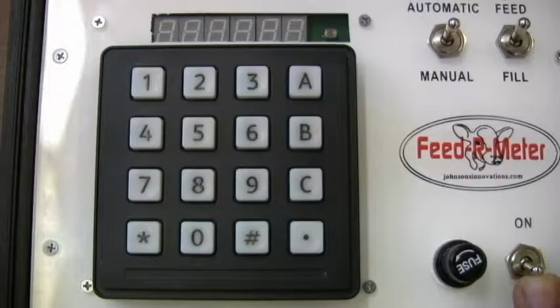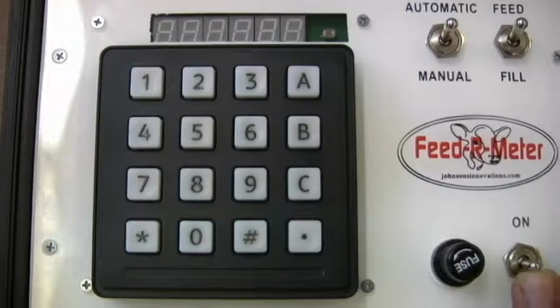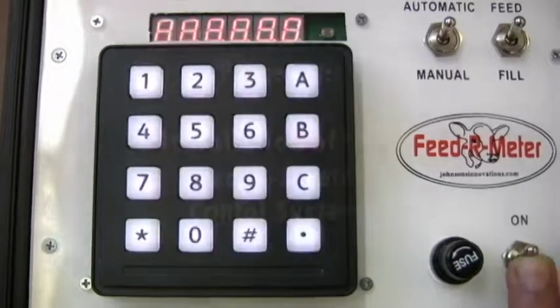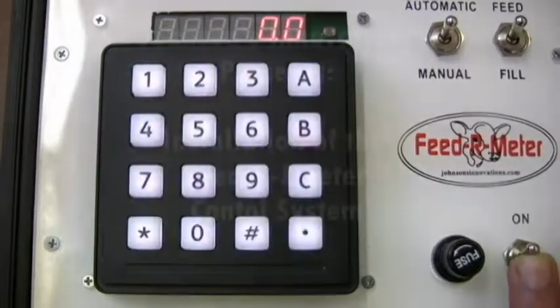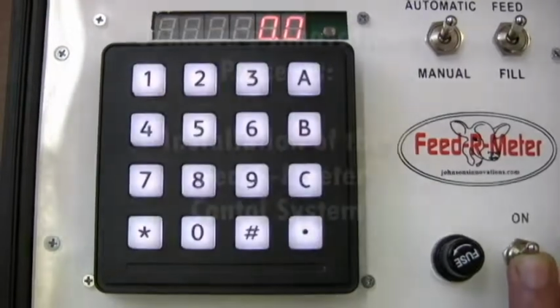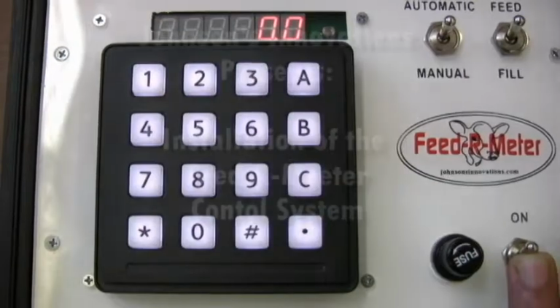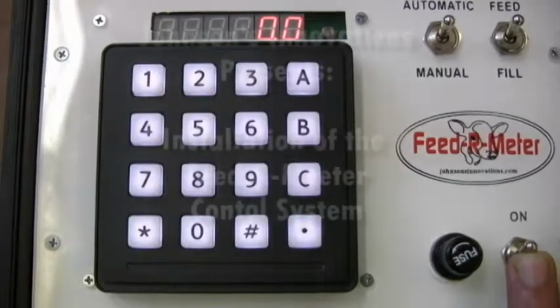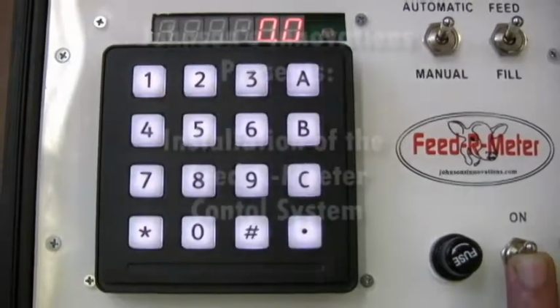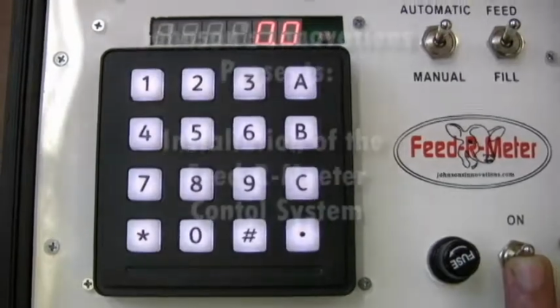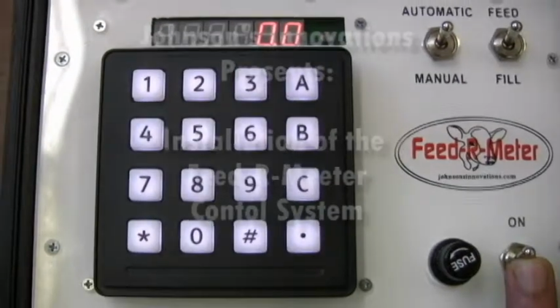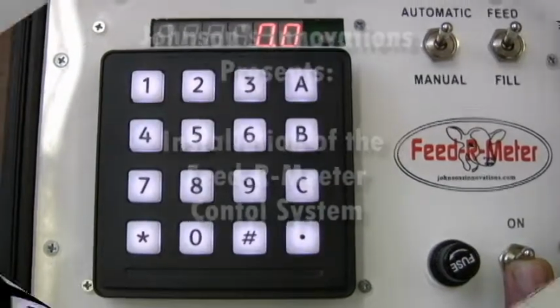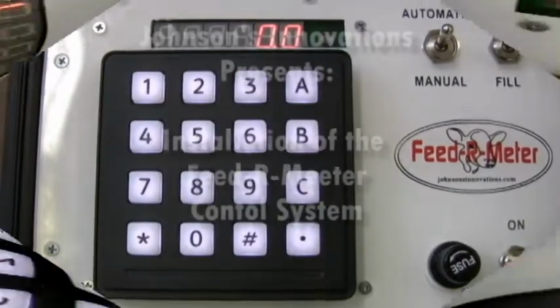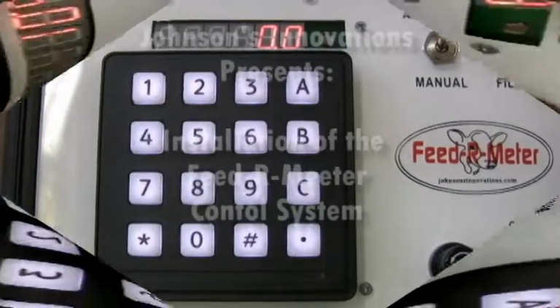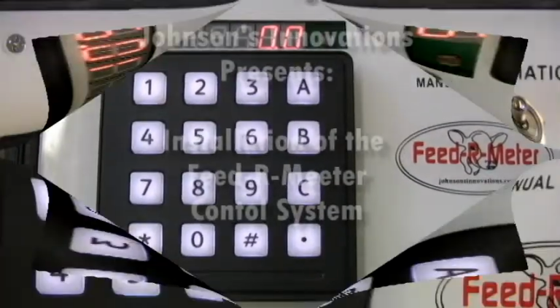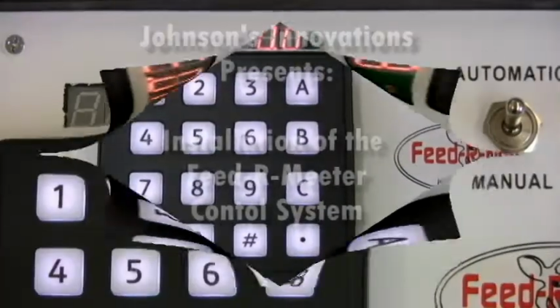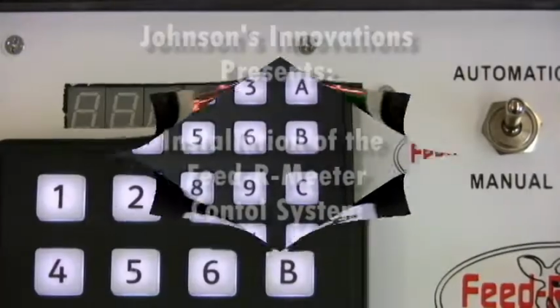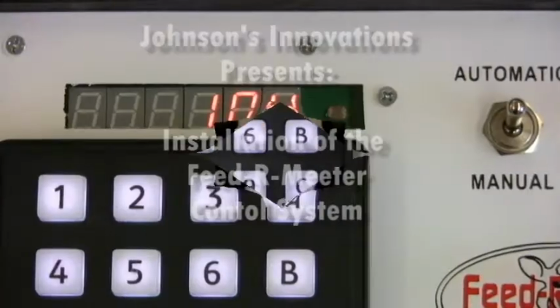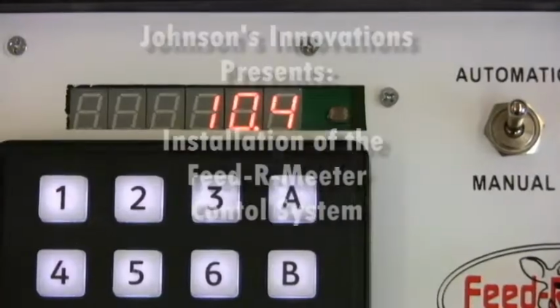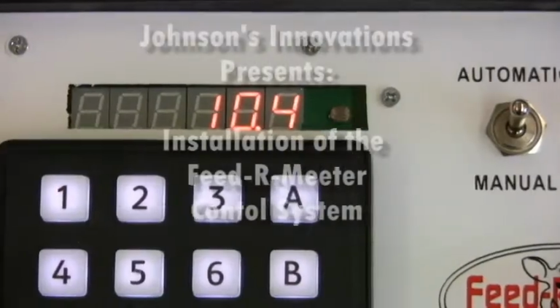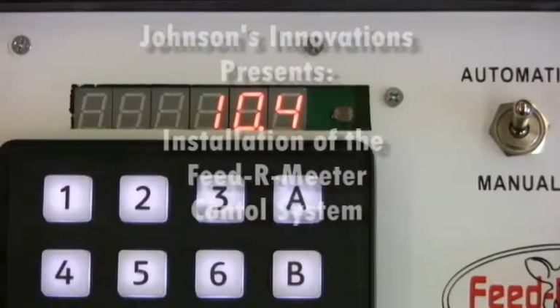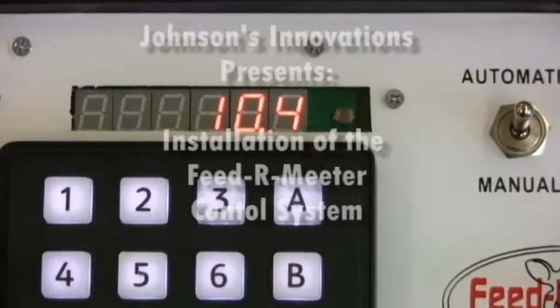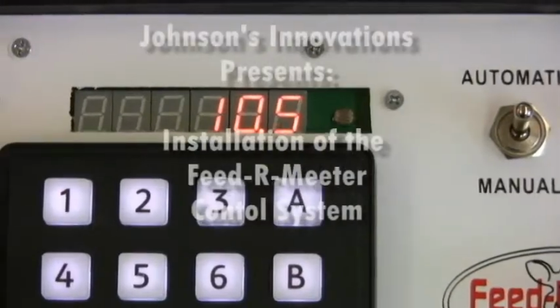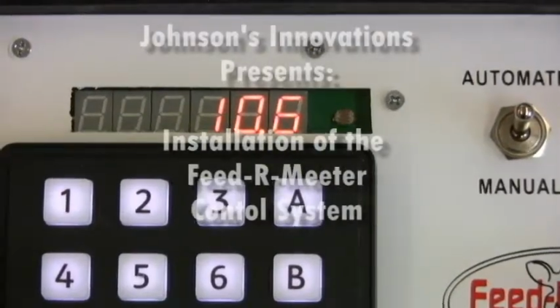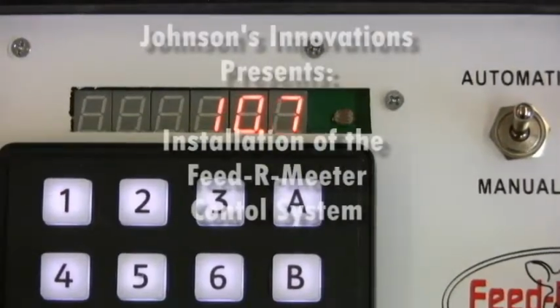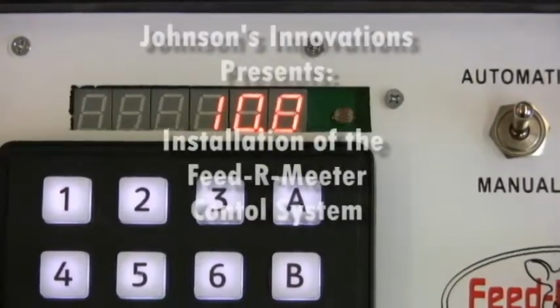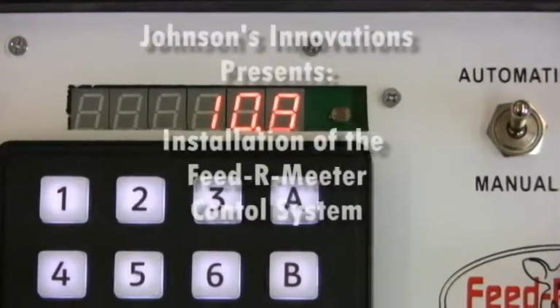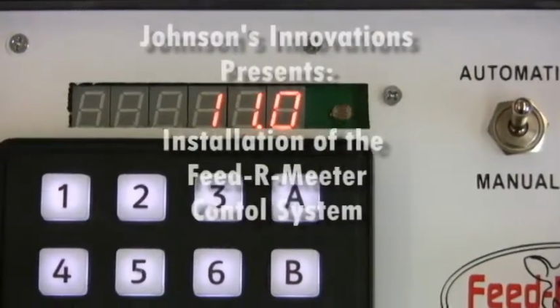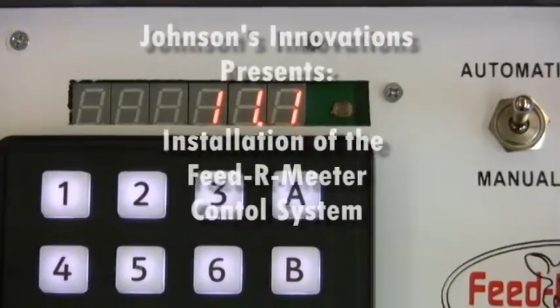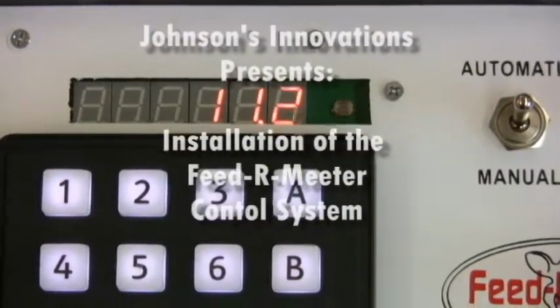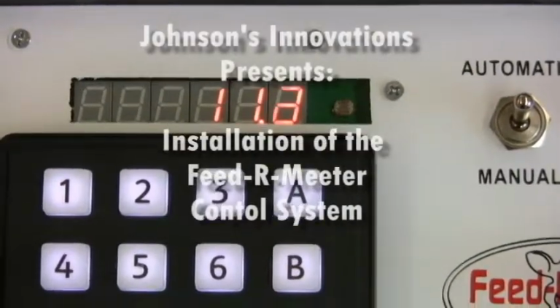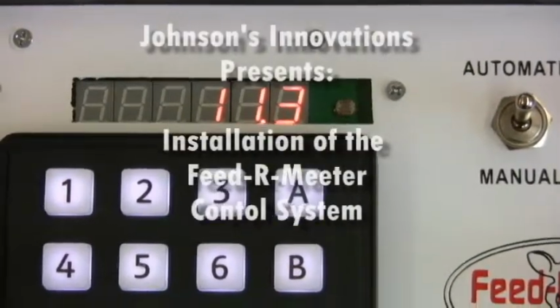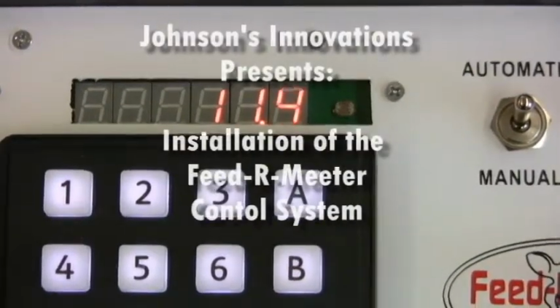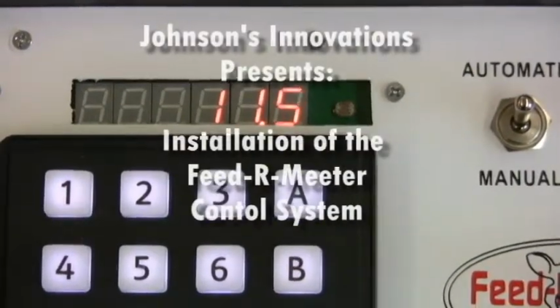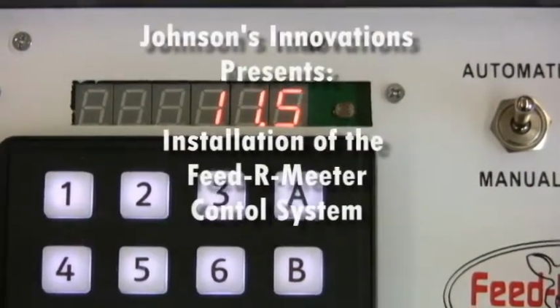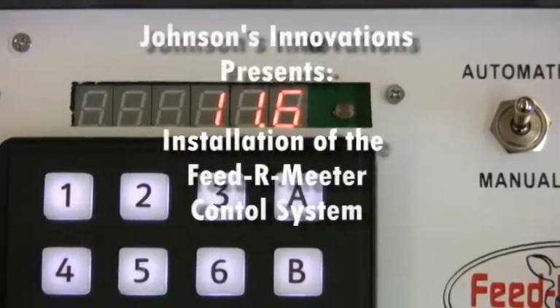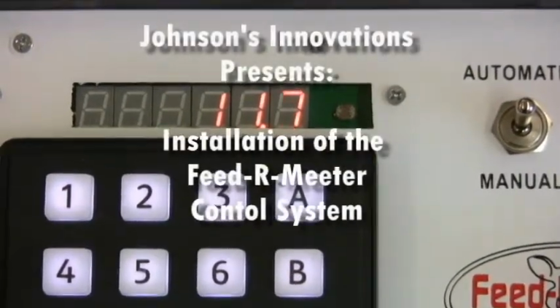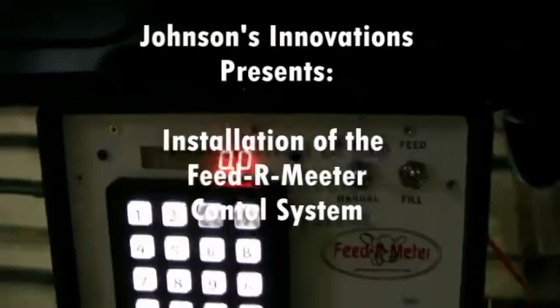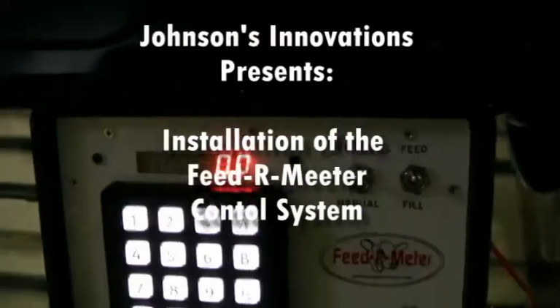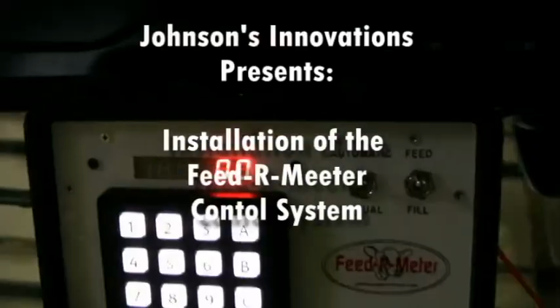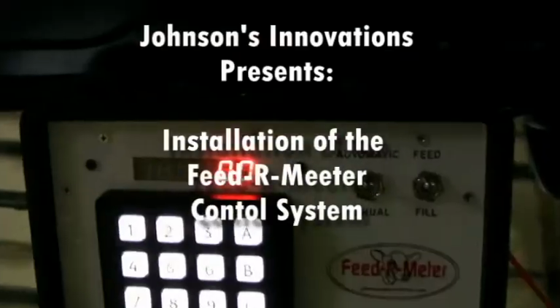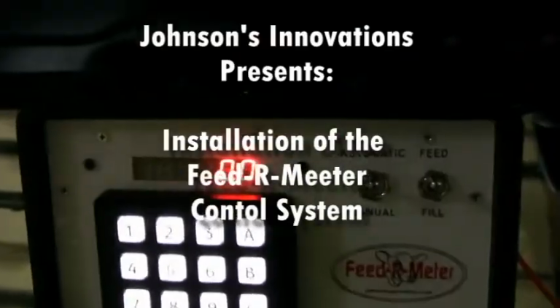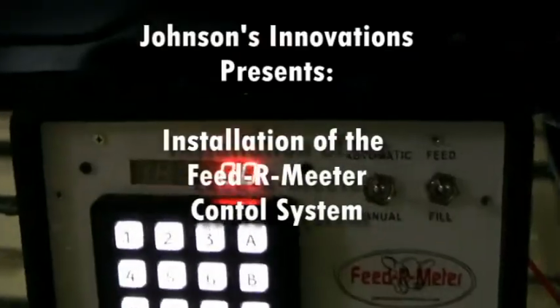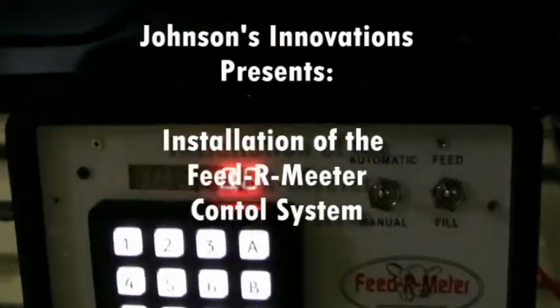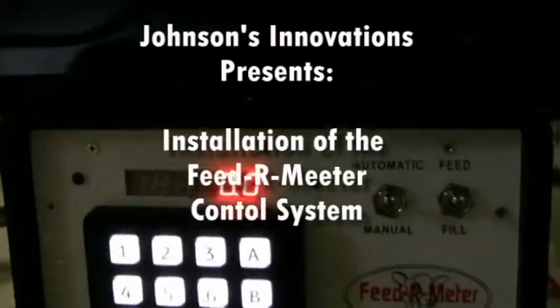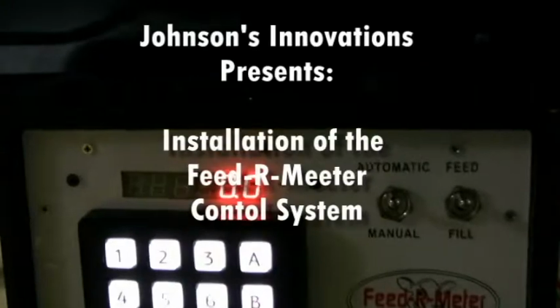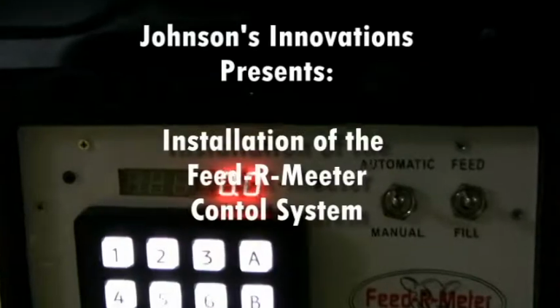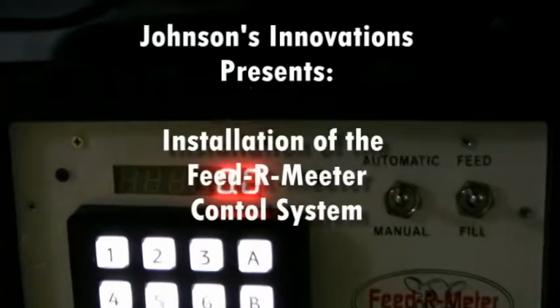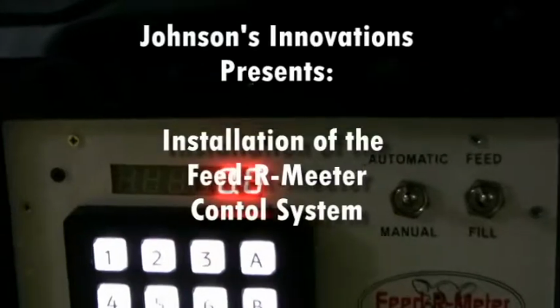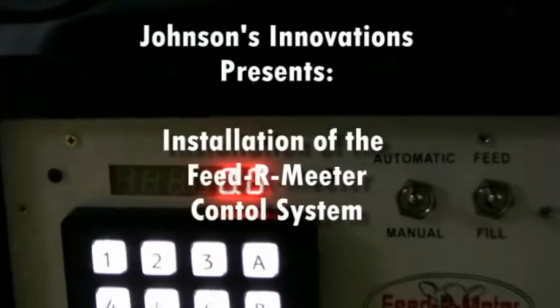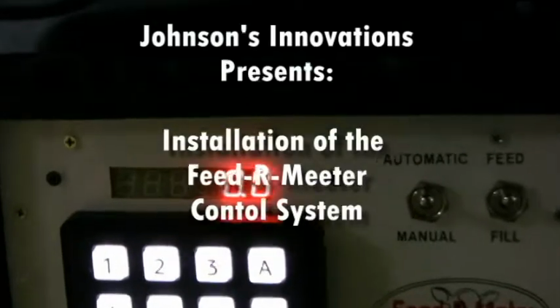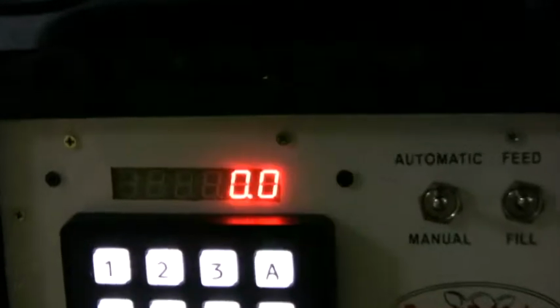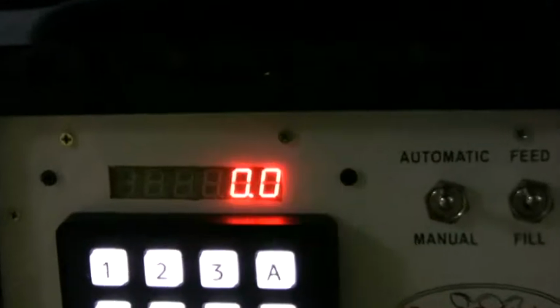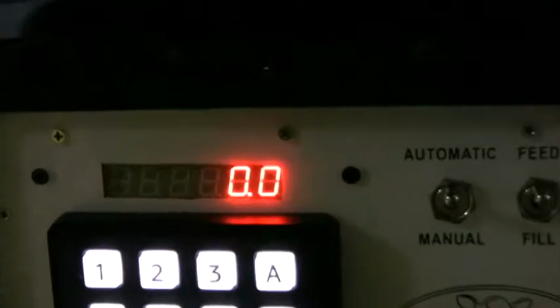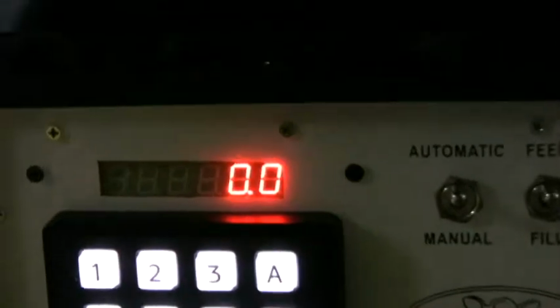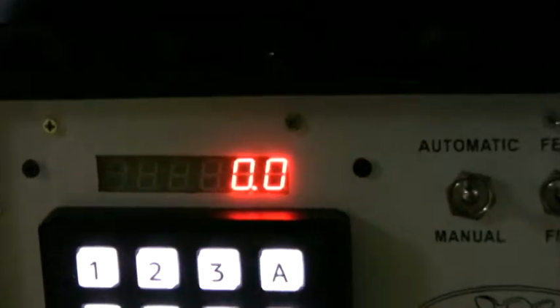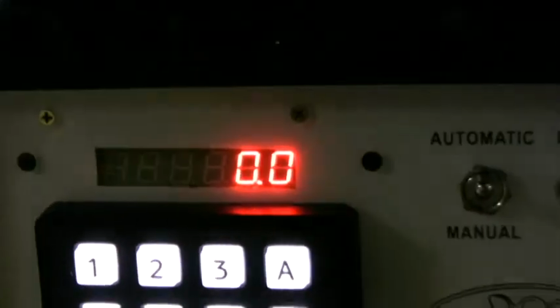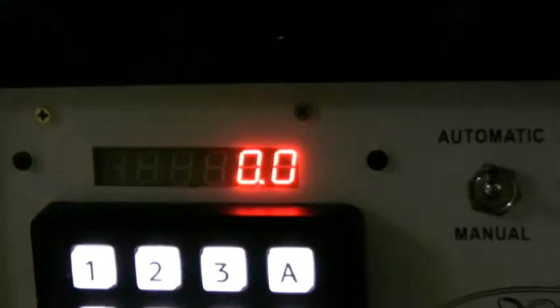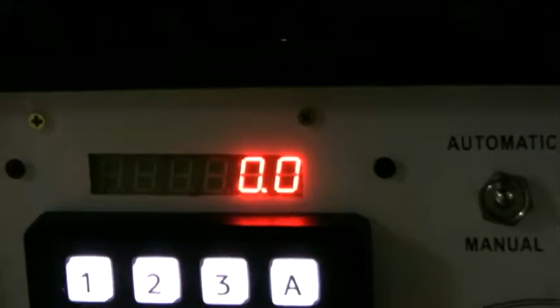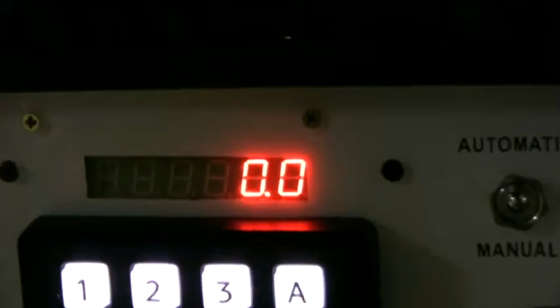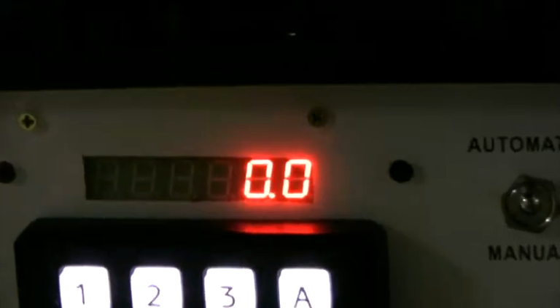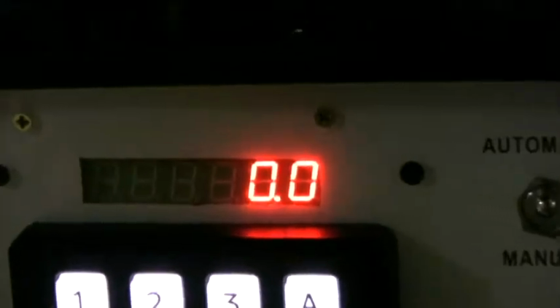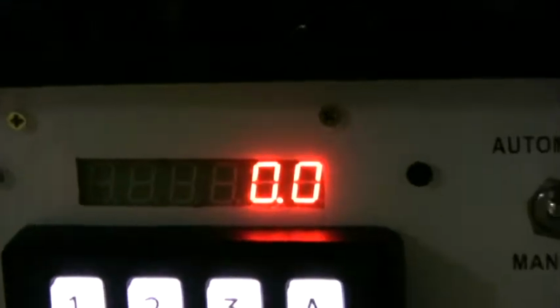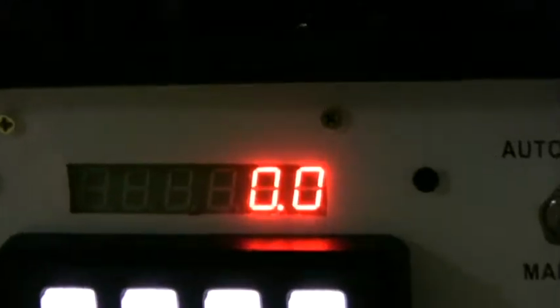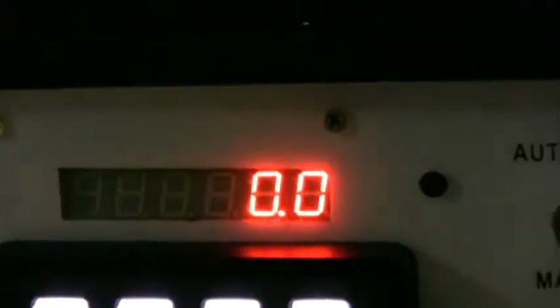Hello and welcome to Johnson's Innovations. Today I would like to introduce you to the Feeder Meter Controller.